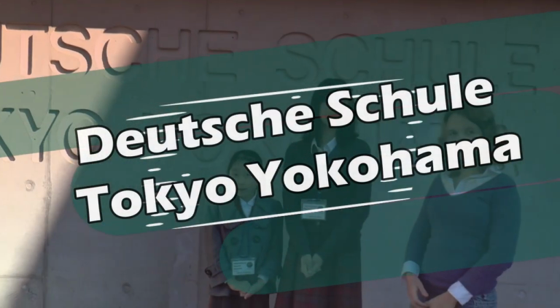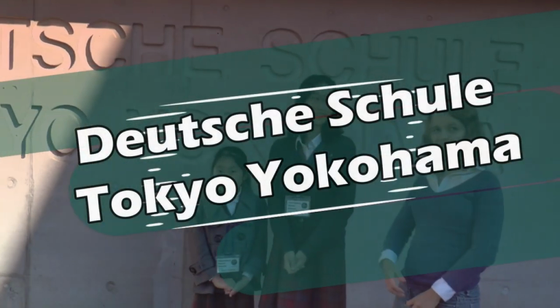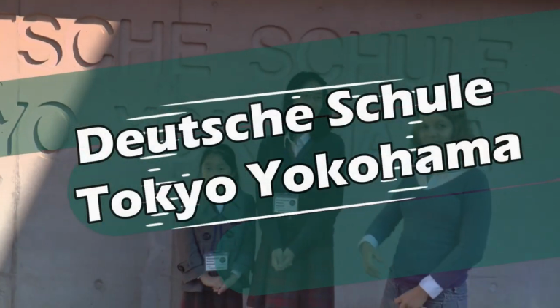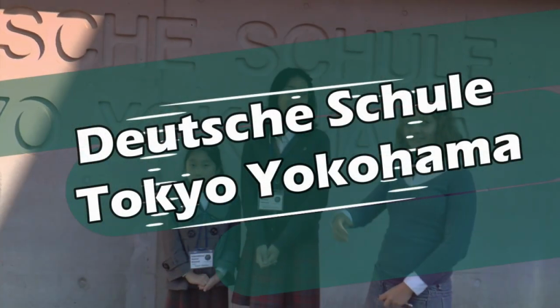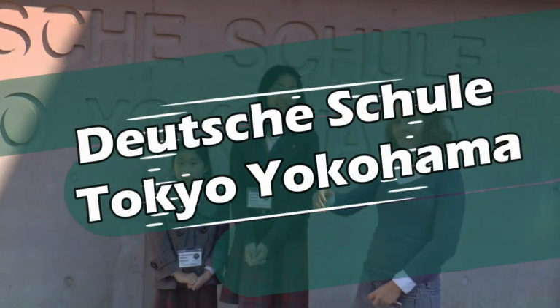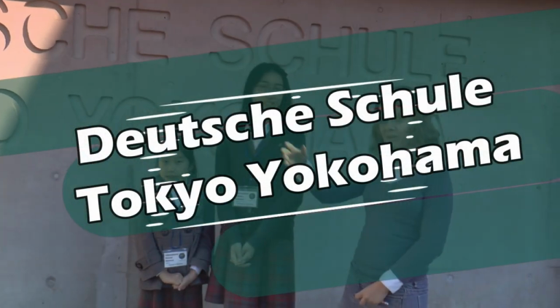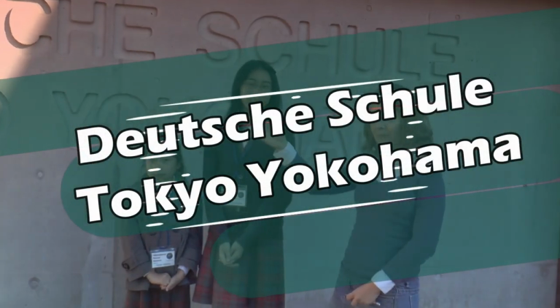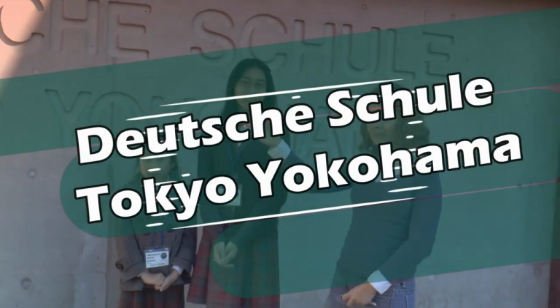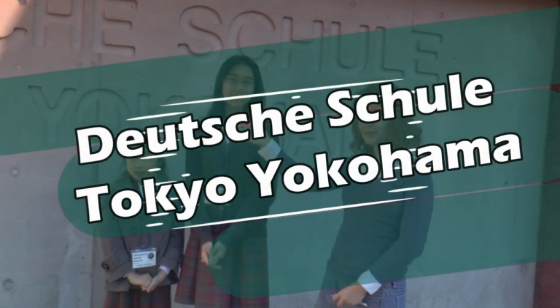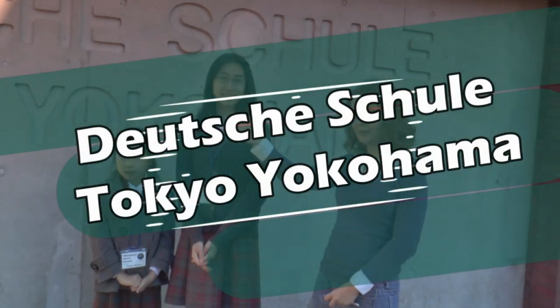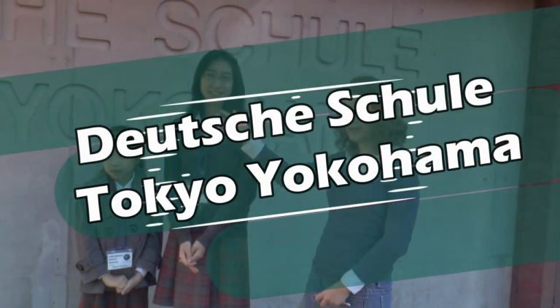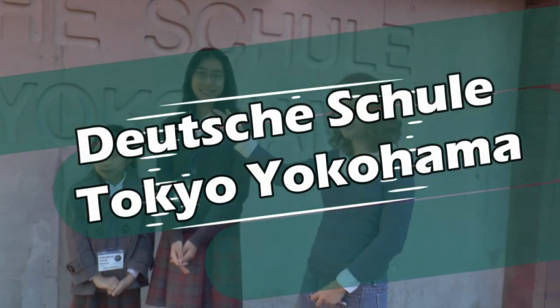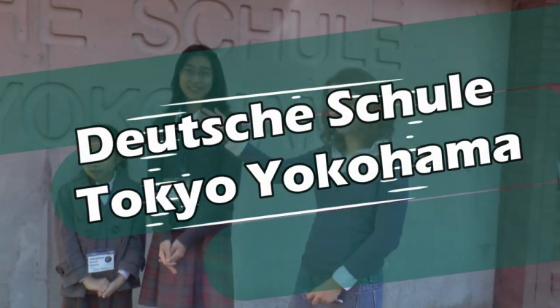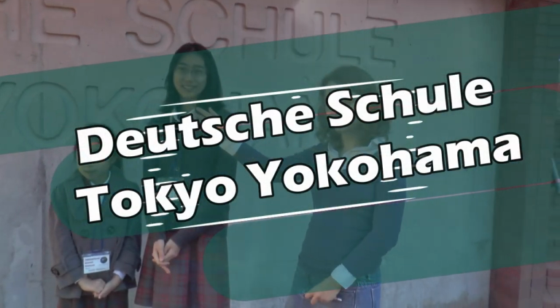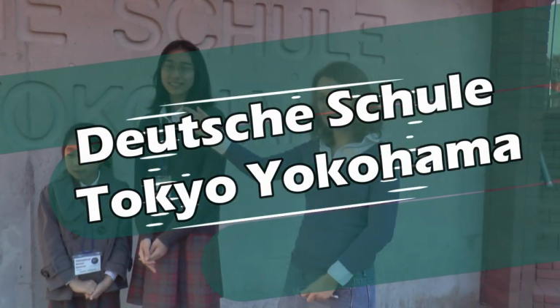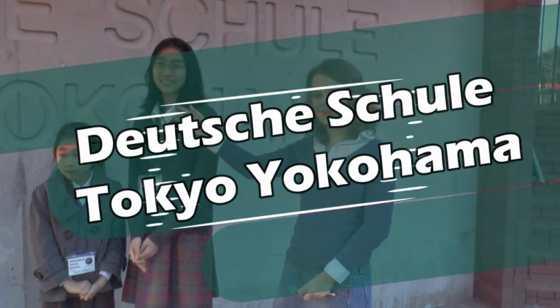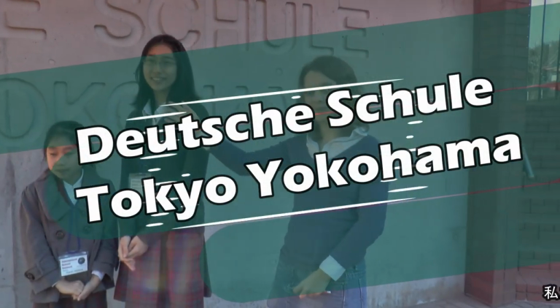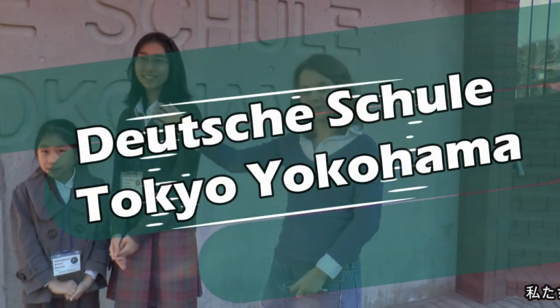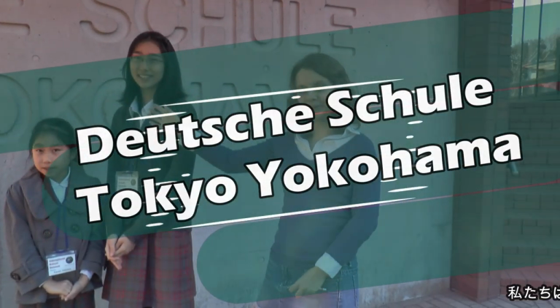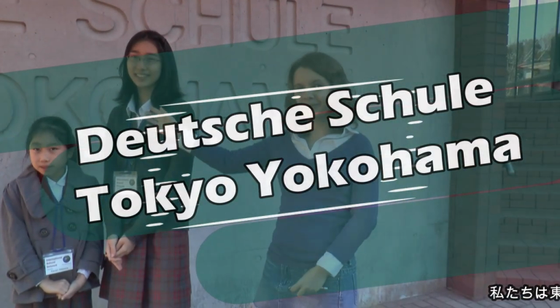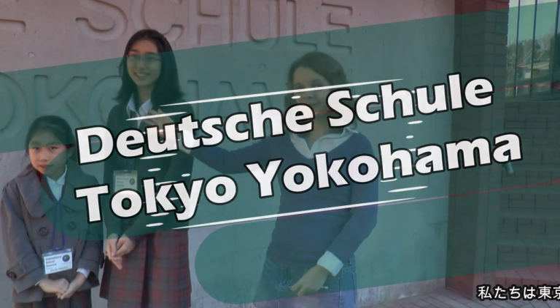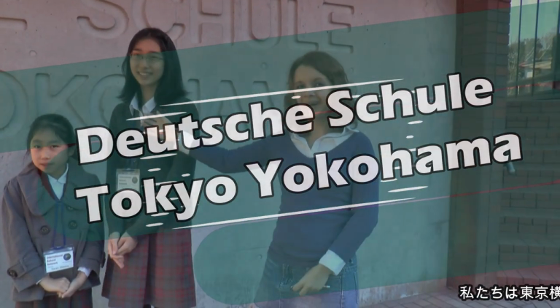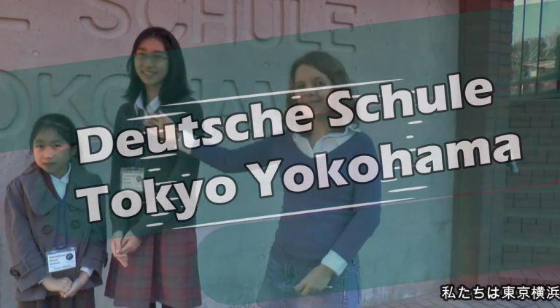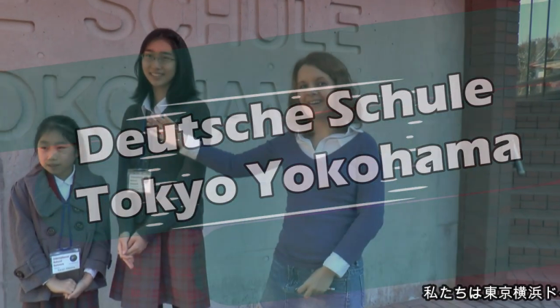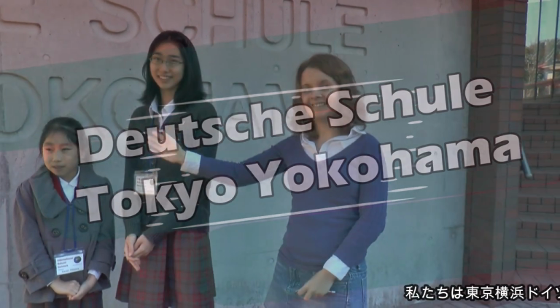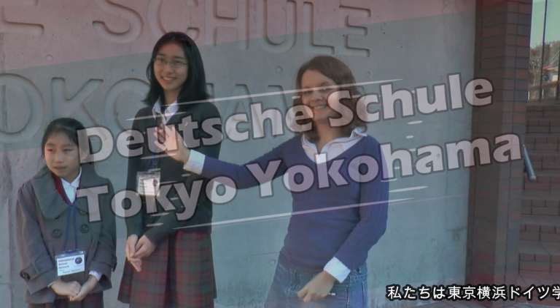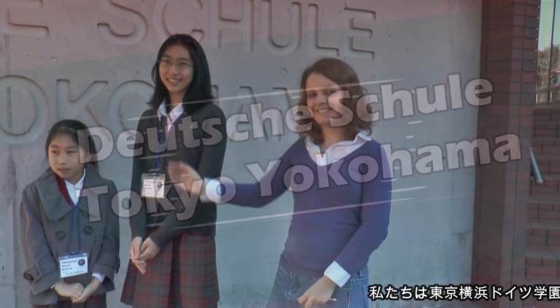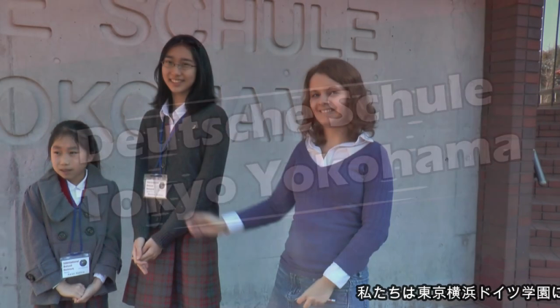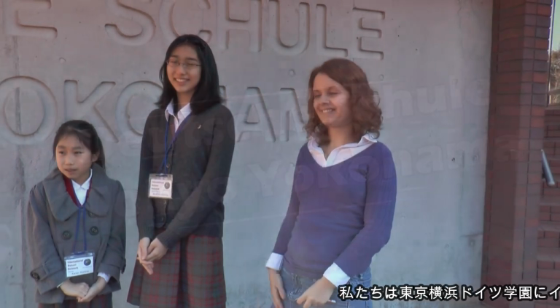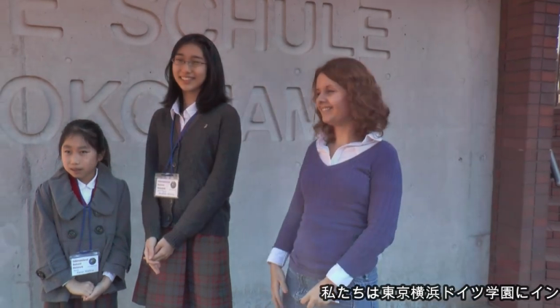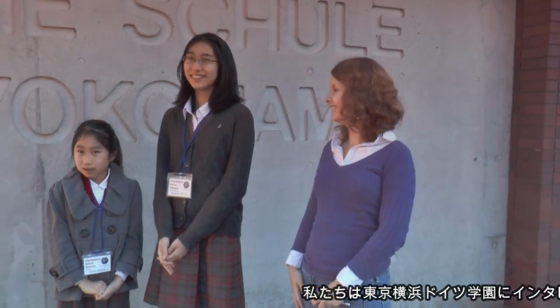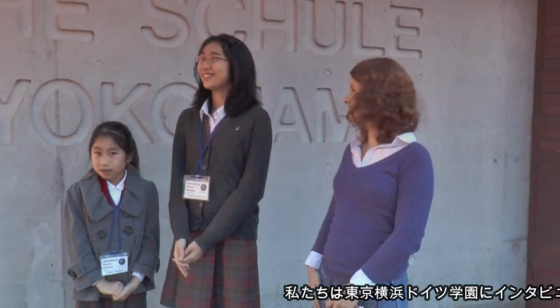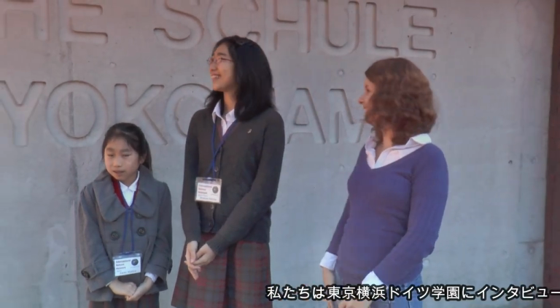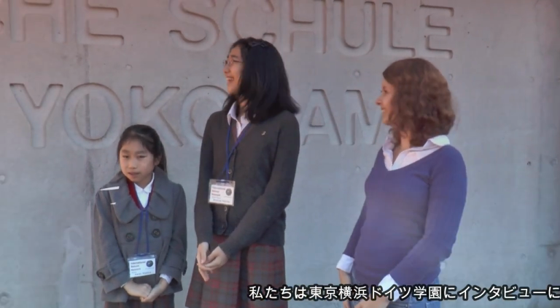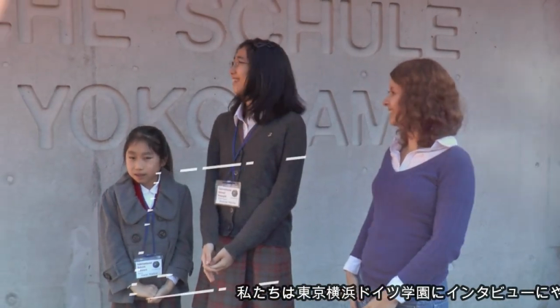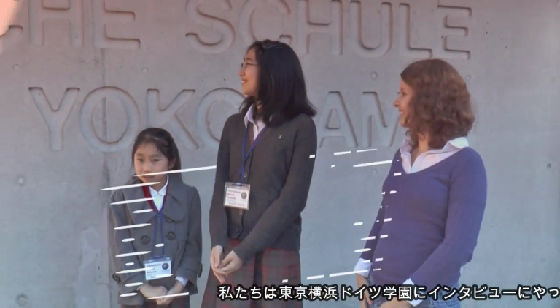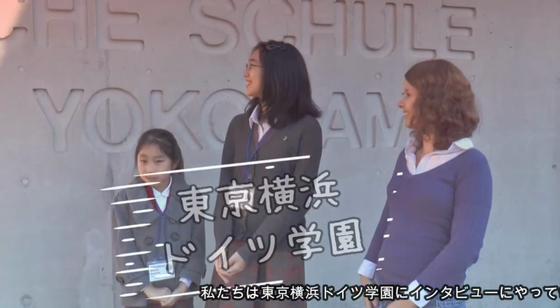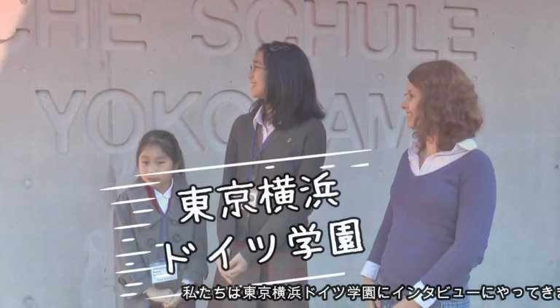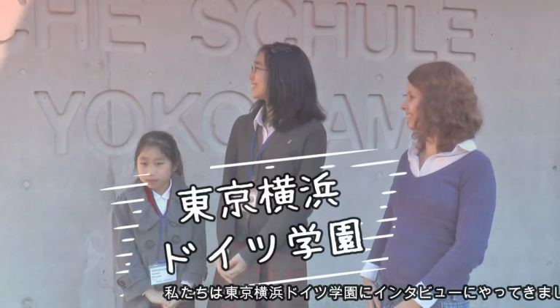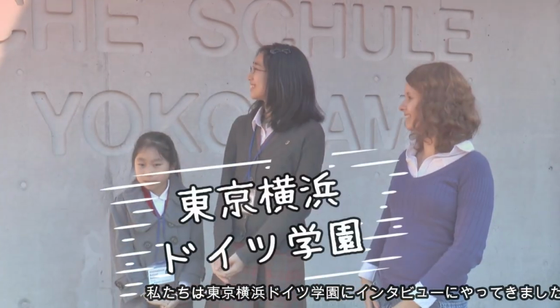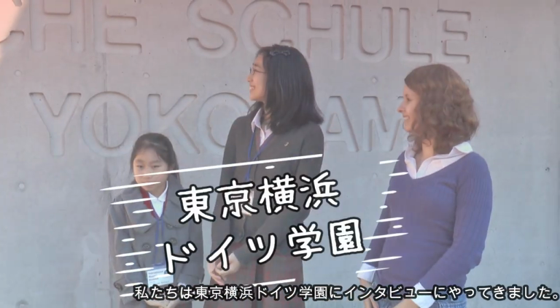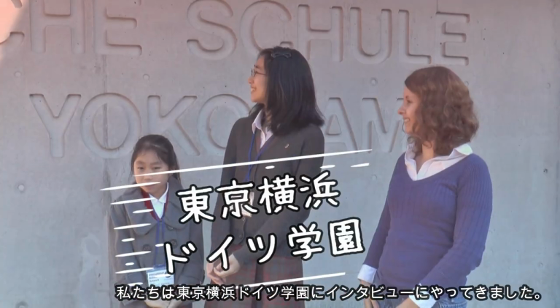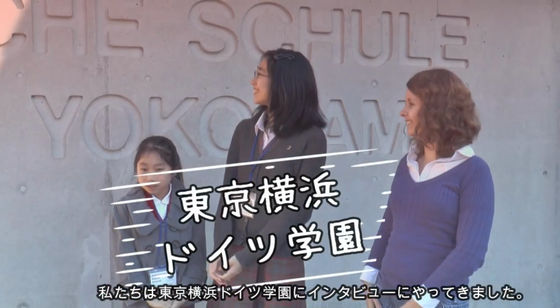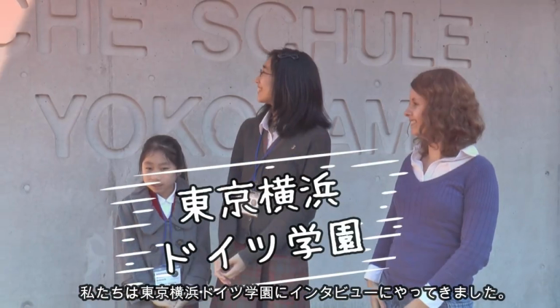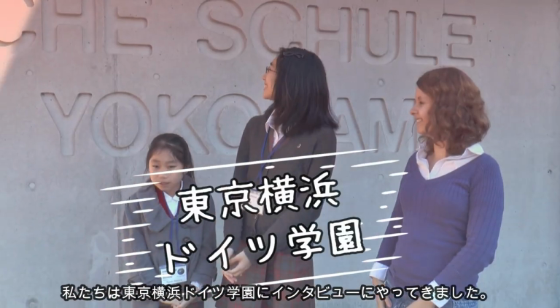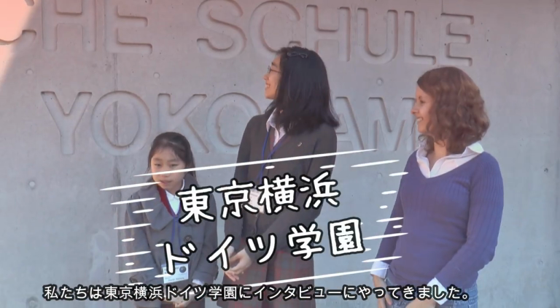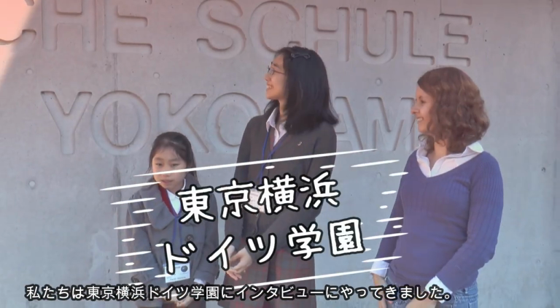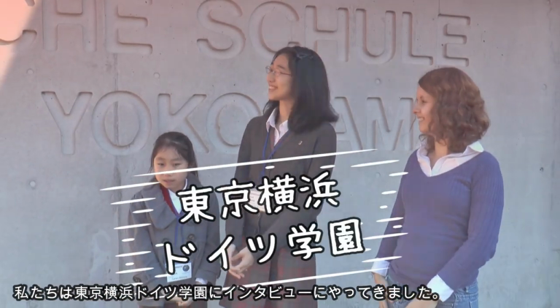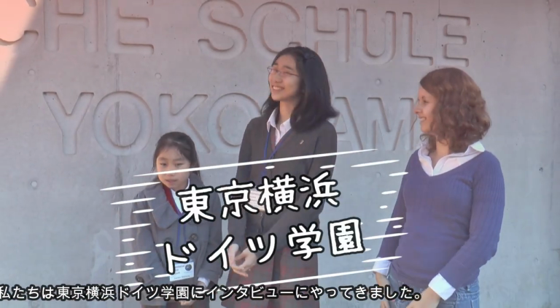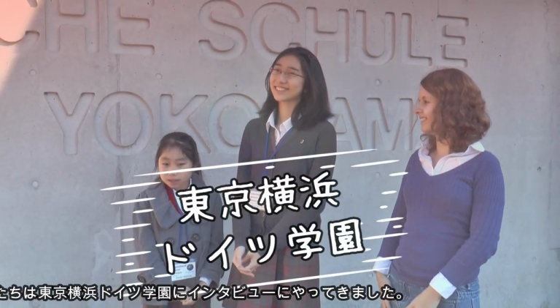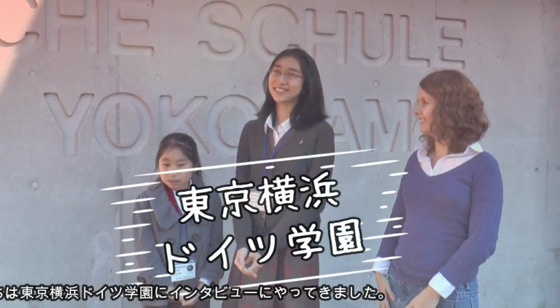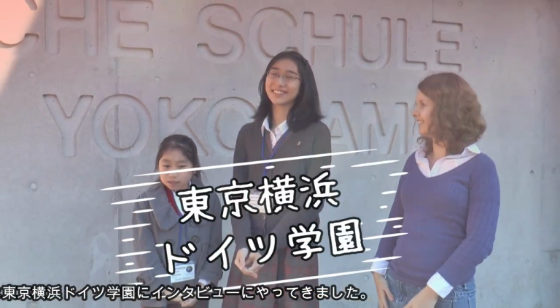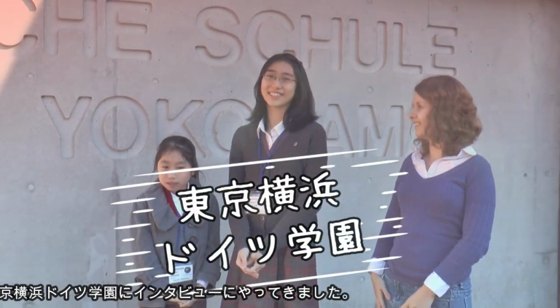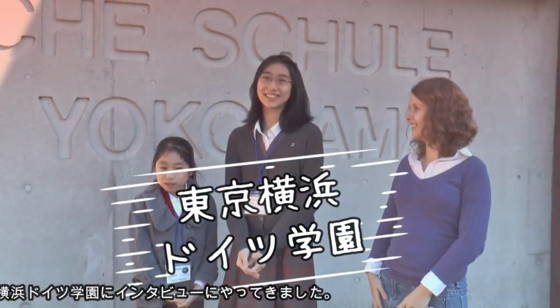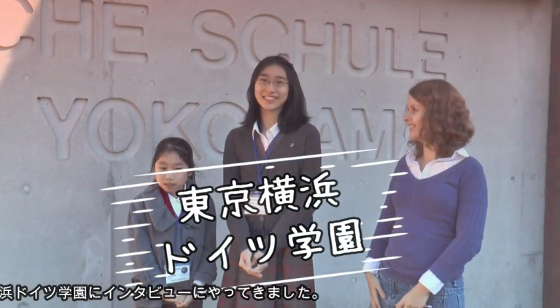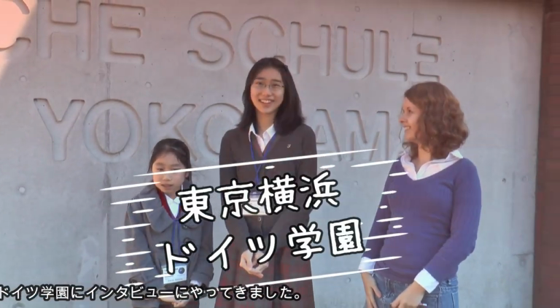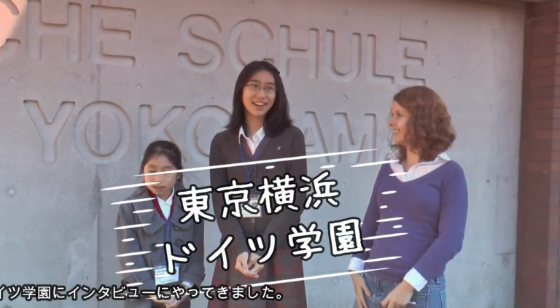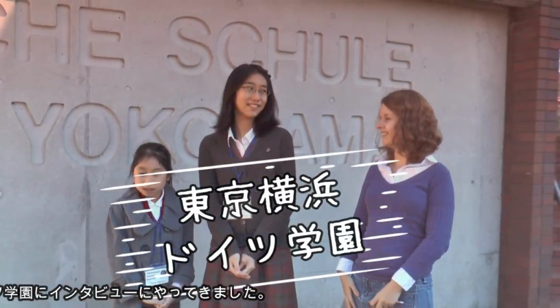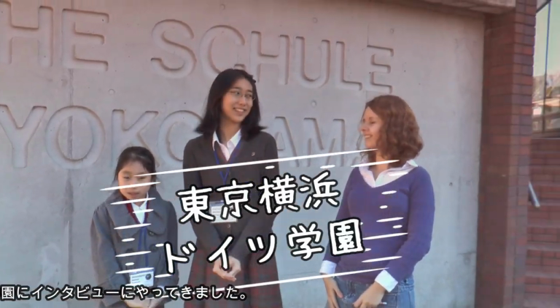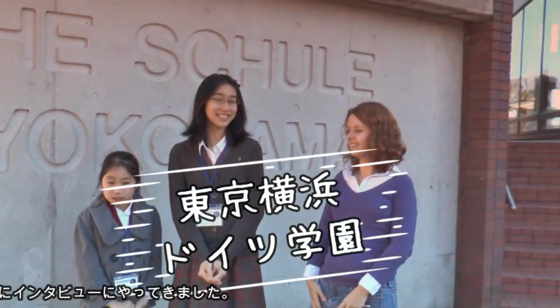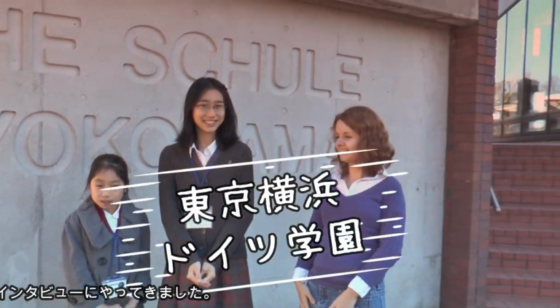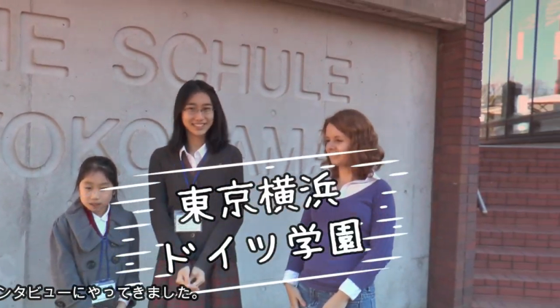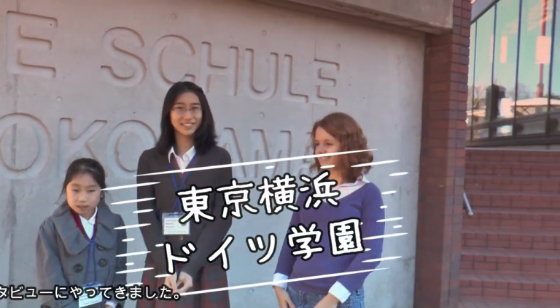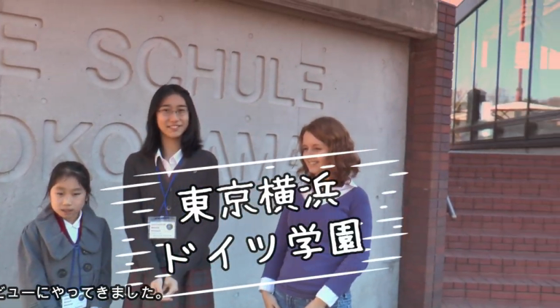Welcome to Tokyo Yokohama University. We came to the German School Tokyo Yokohama to study.